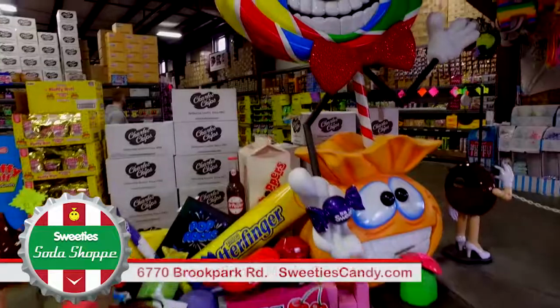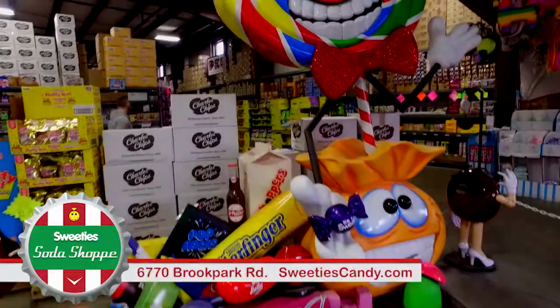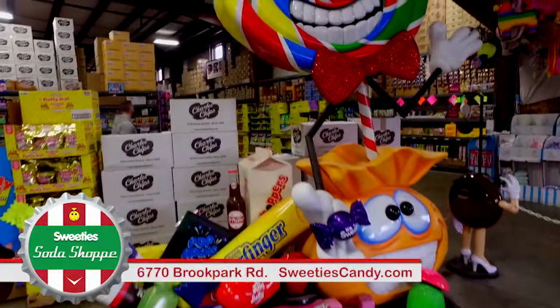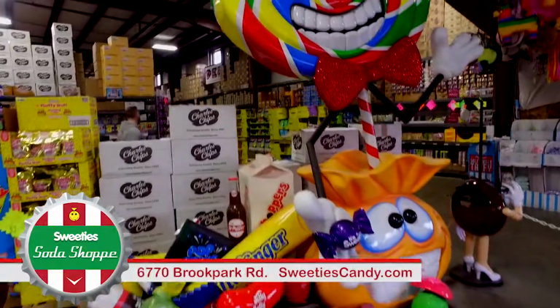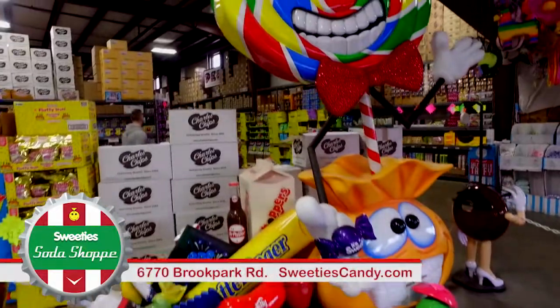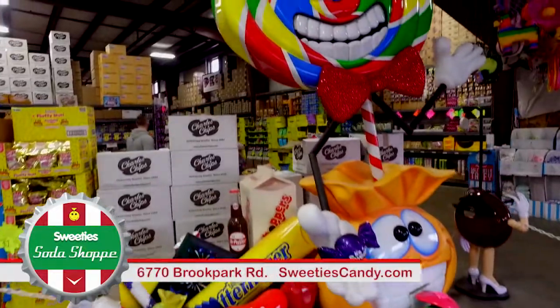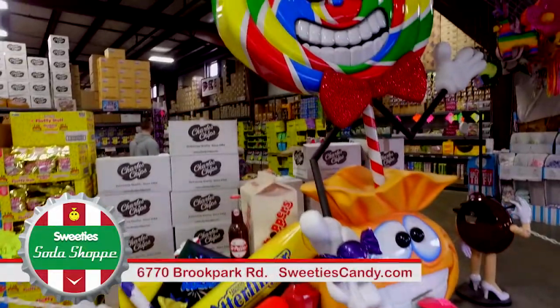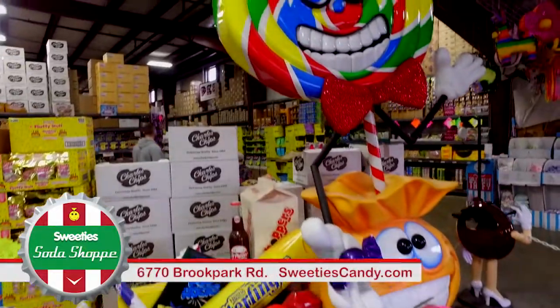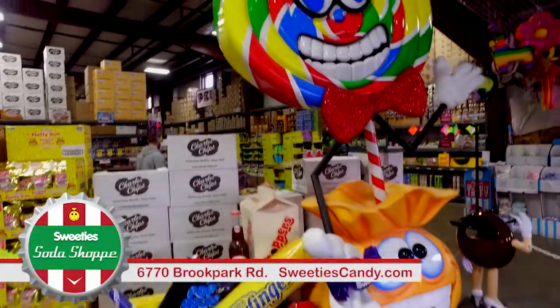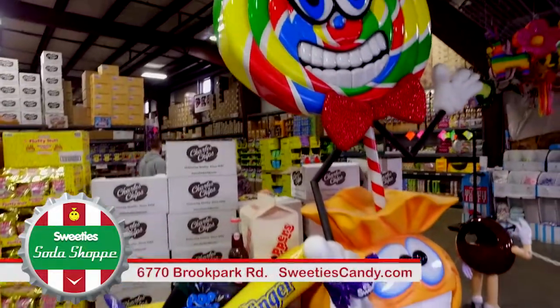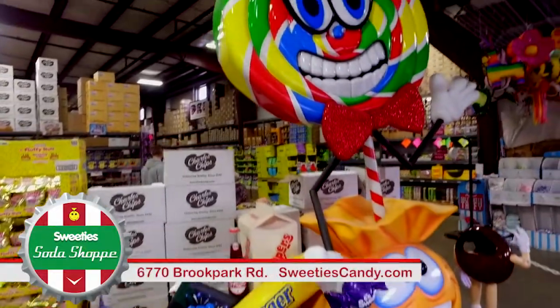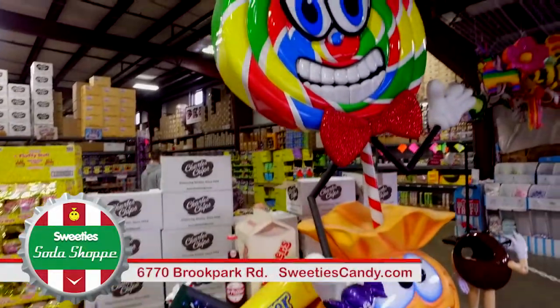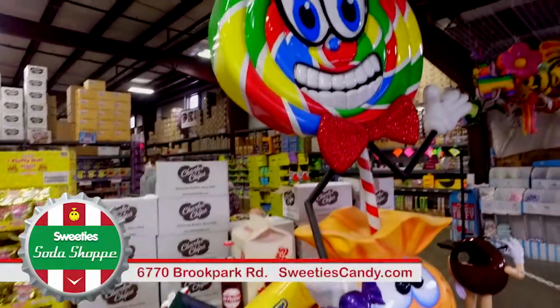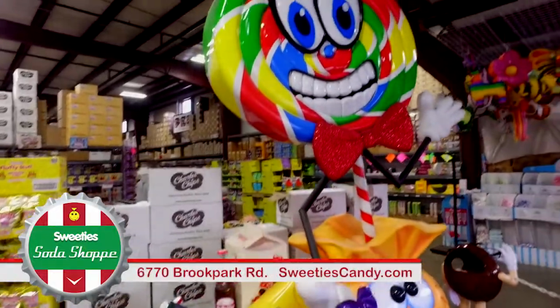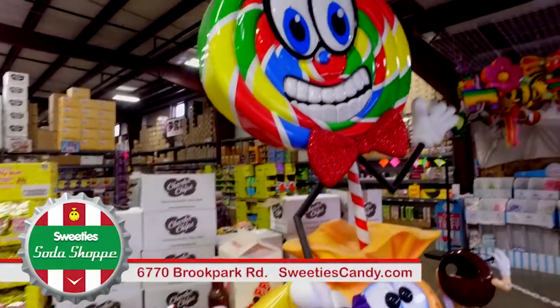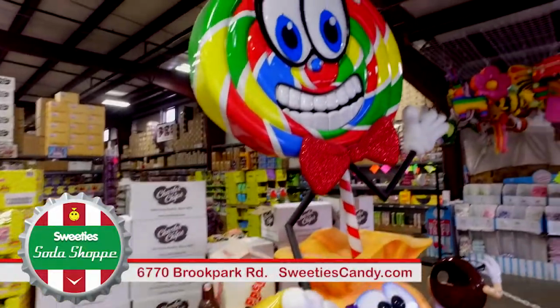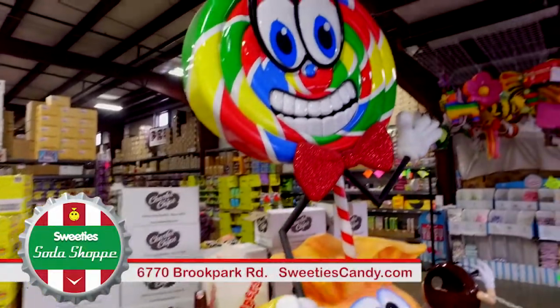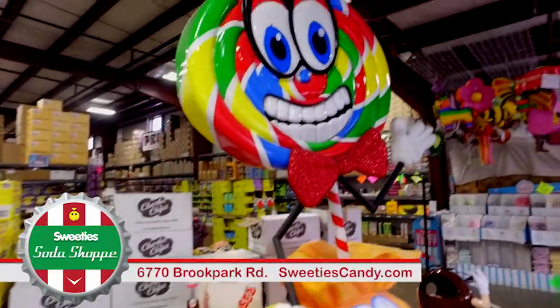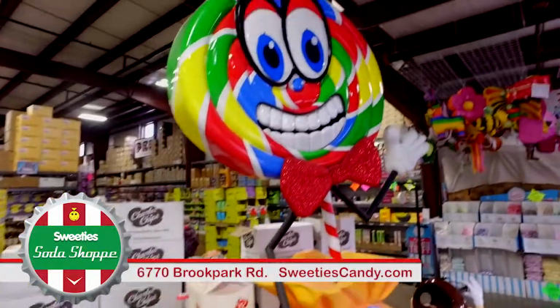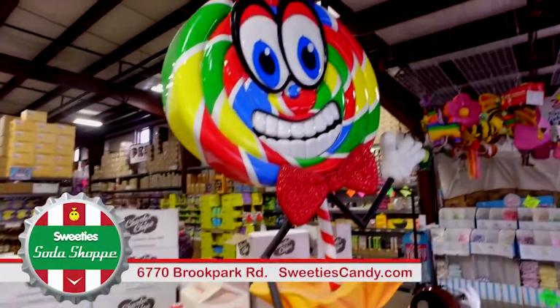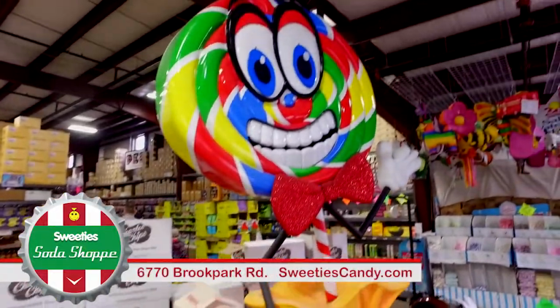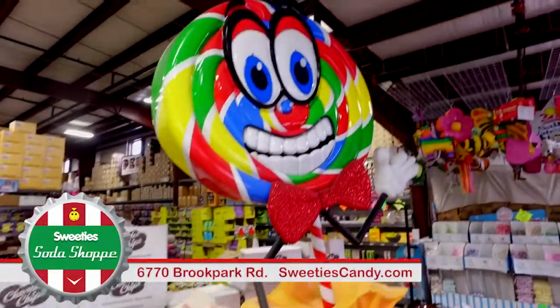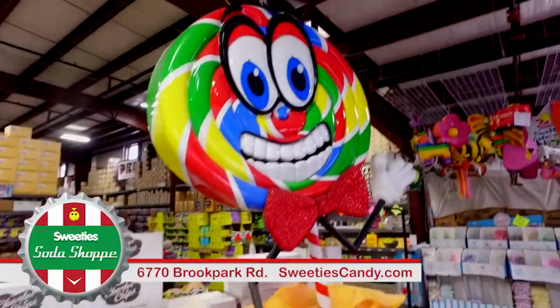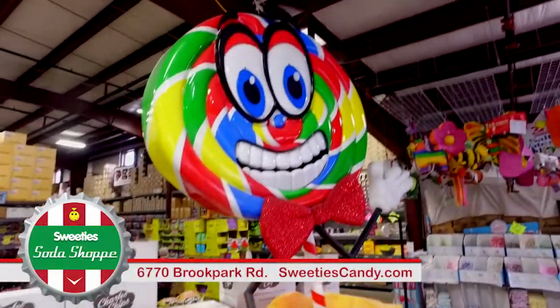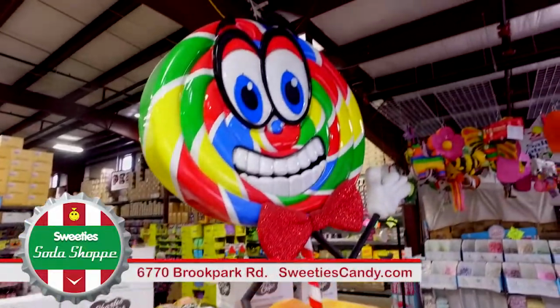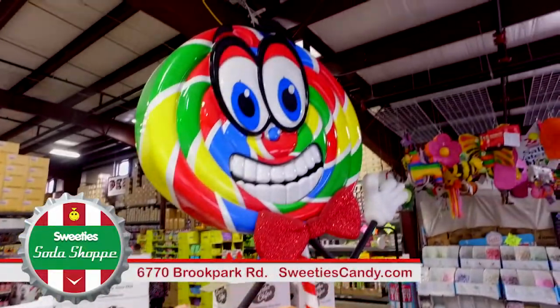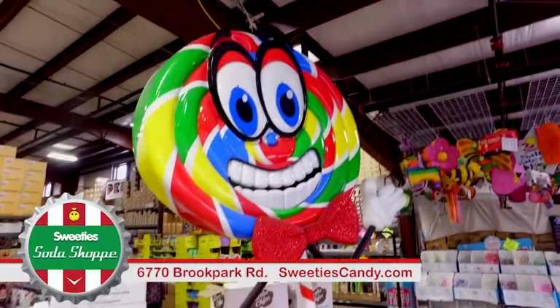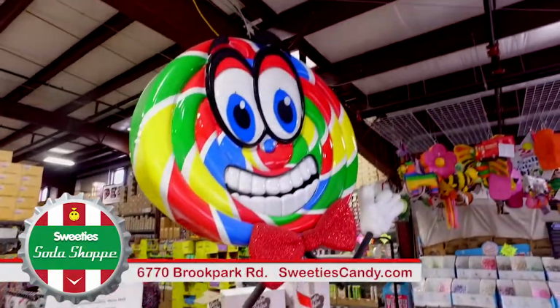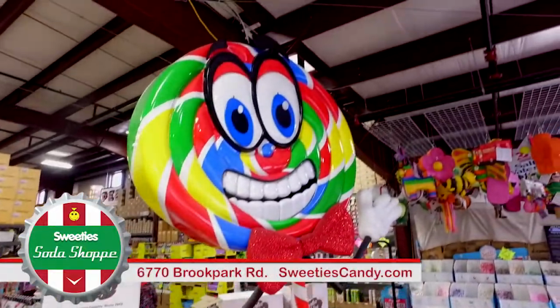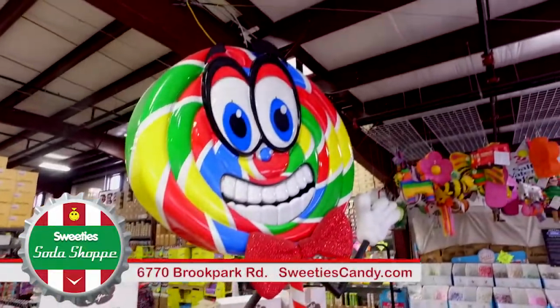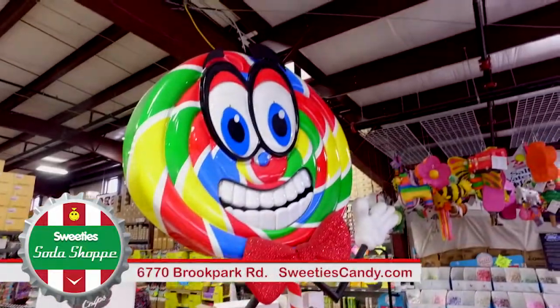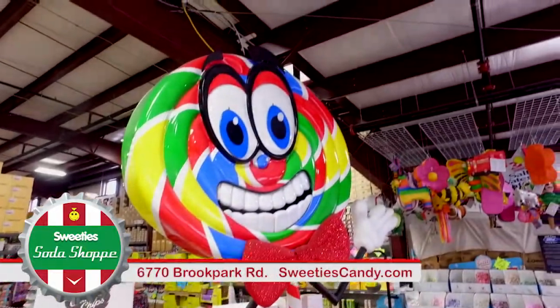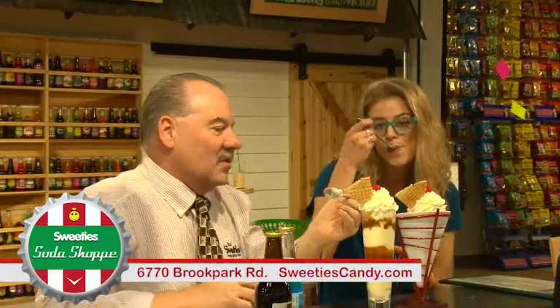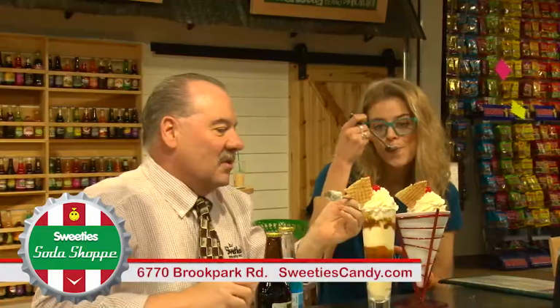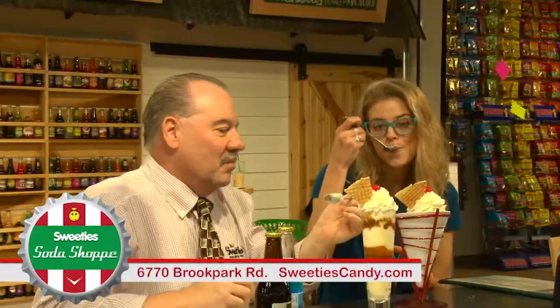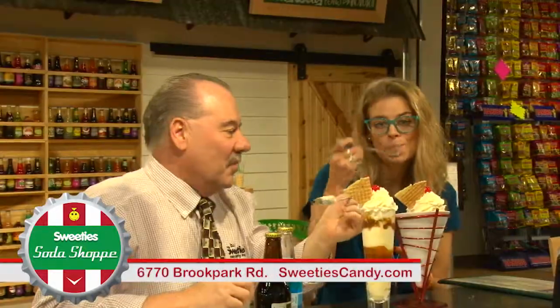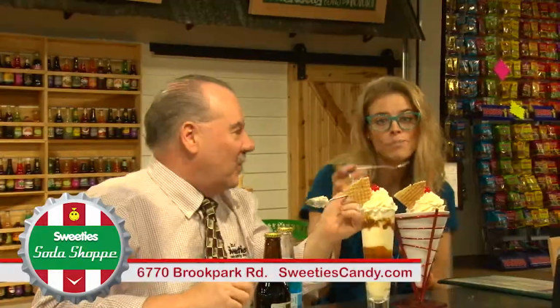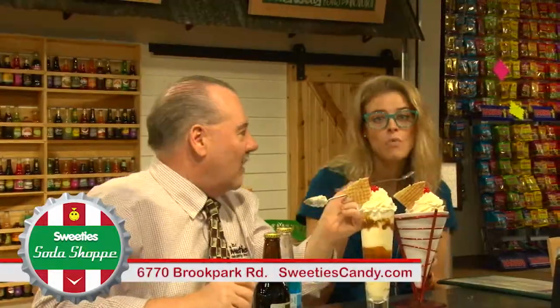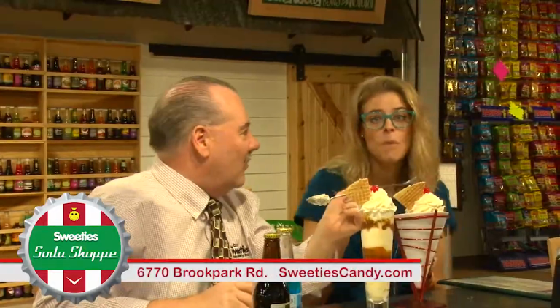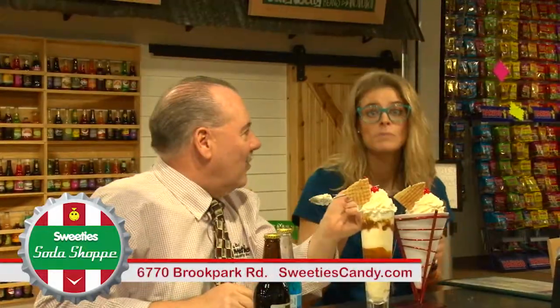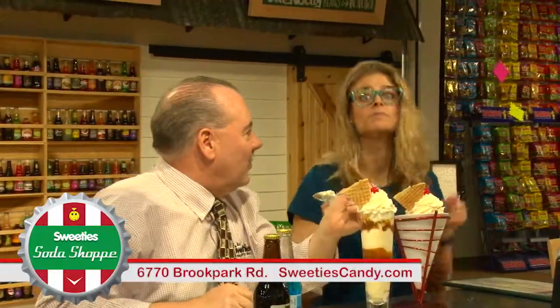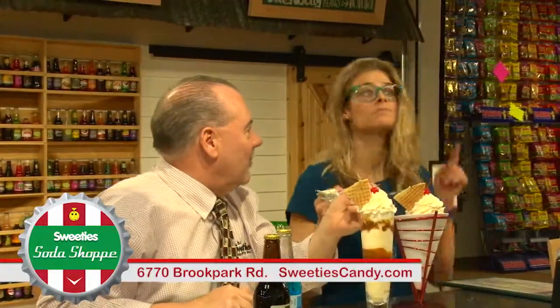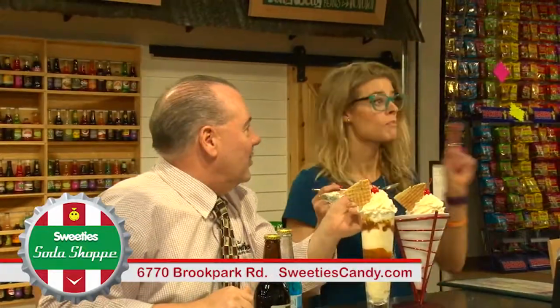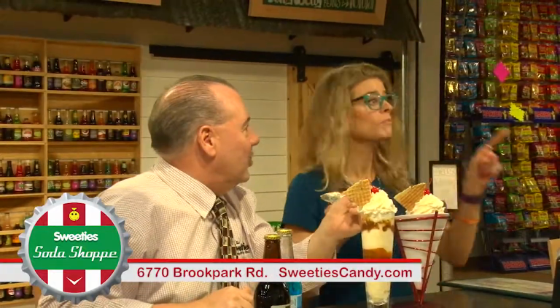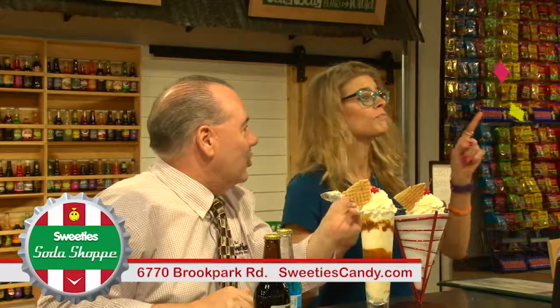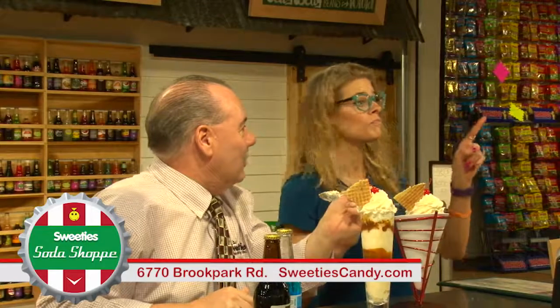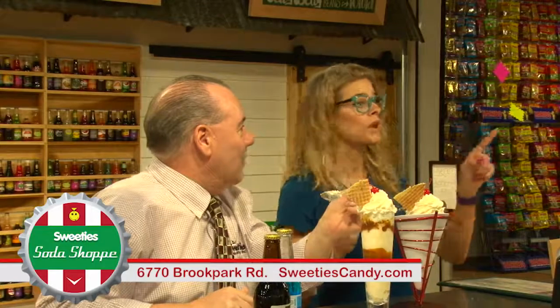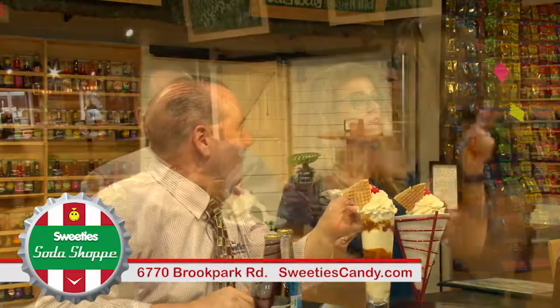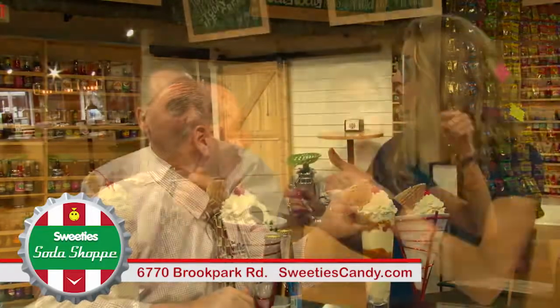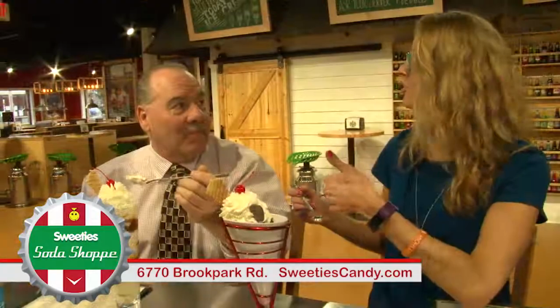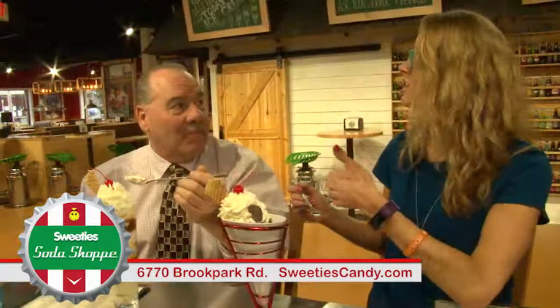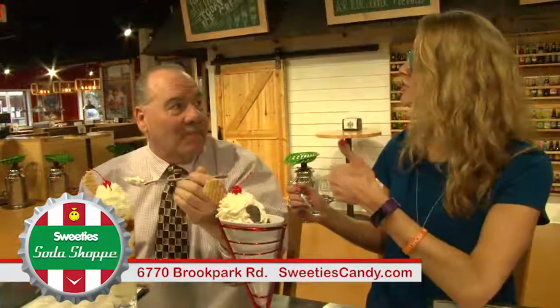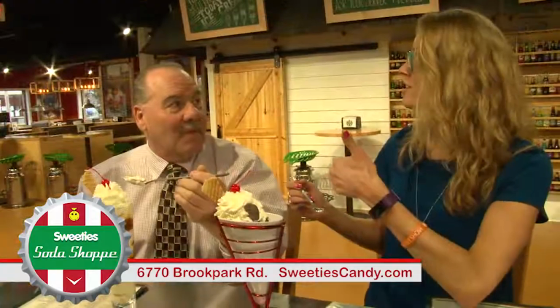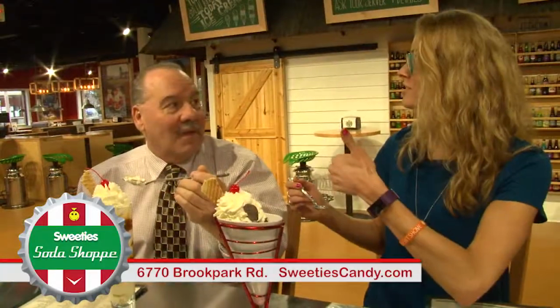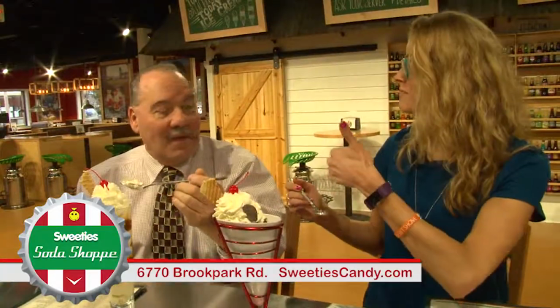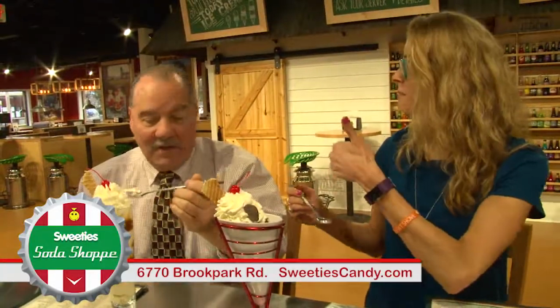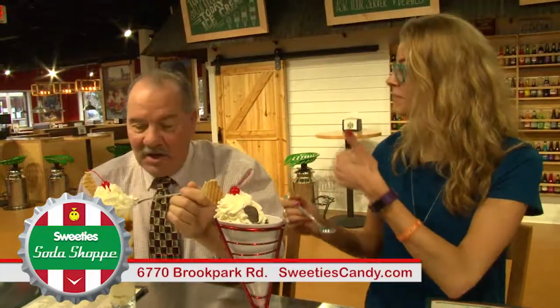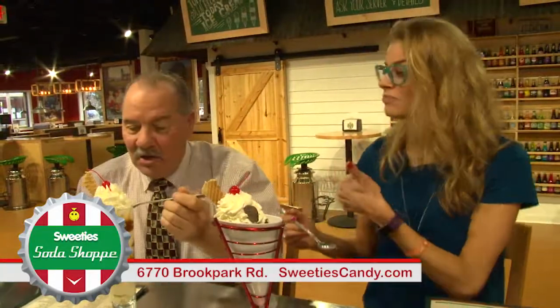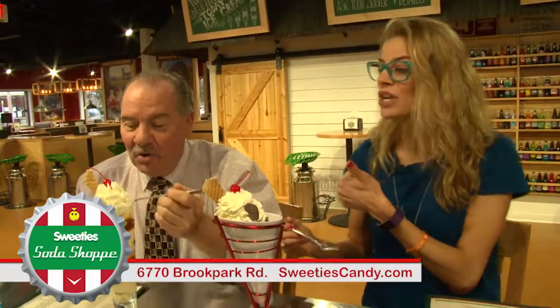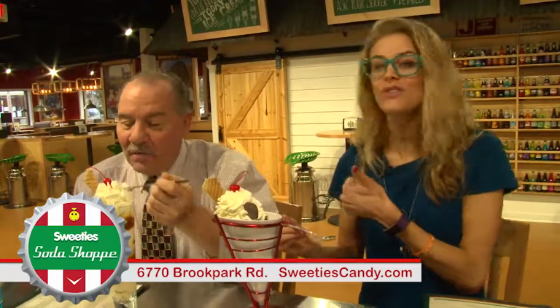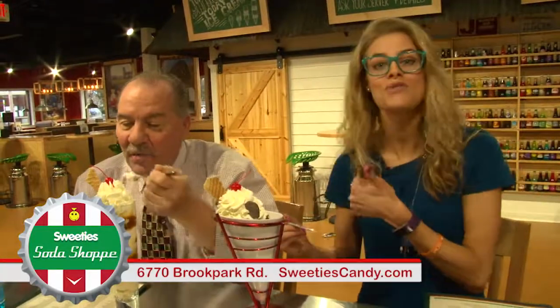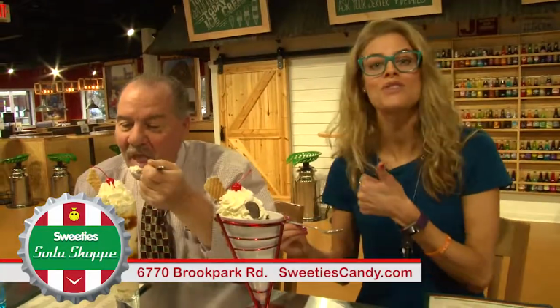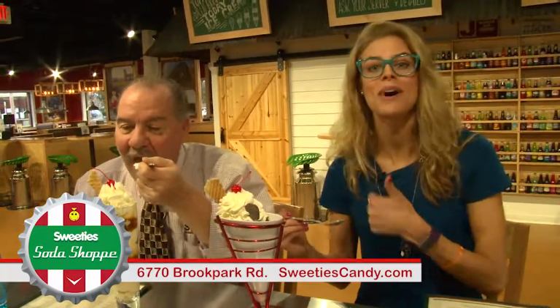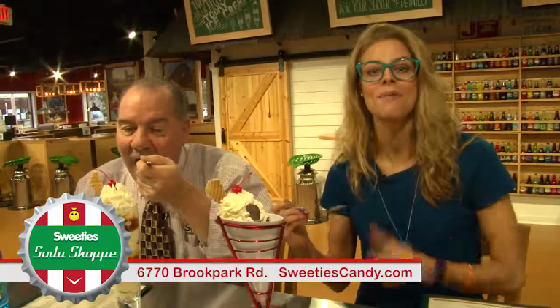VA Sweeties is easy to find — just look for those giant lollipops. Brook Park Road at Ridge. Delicious. Thank you, Tom.